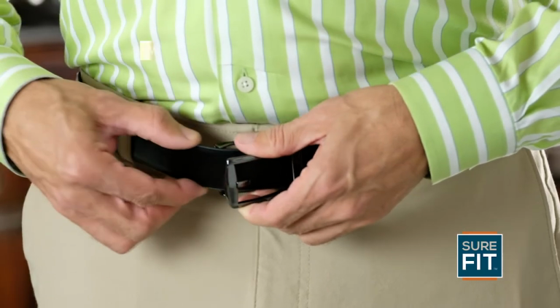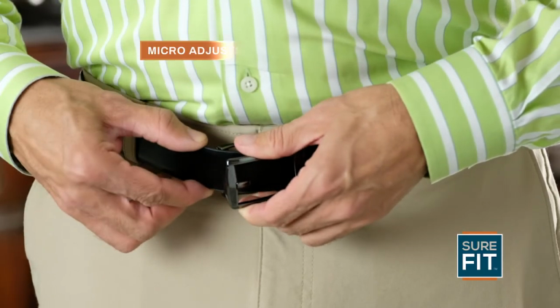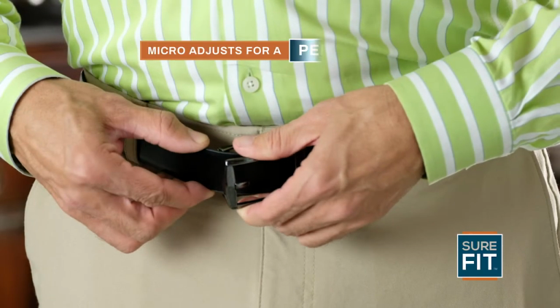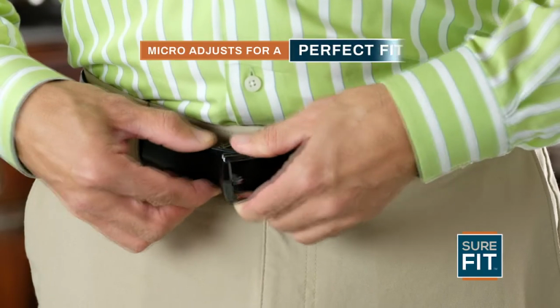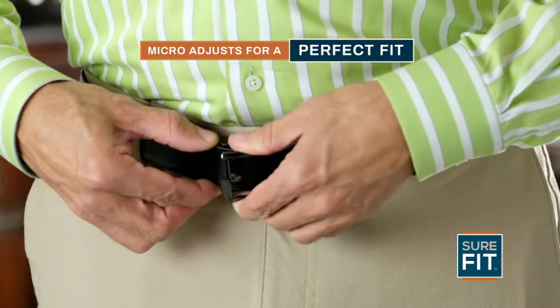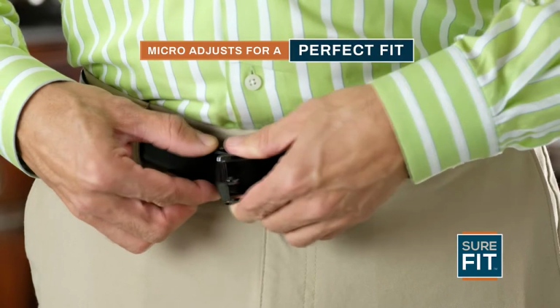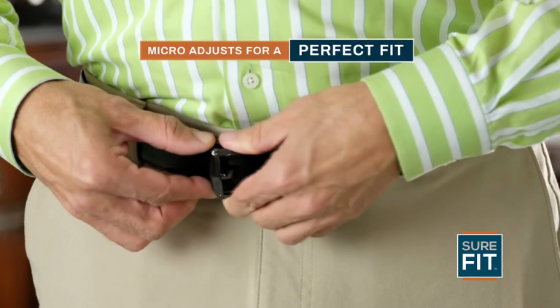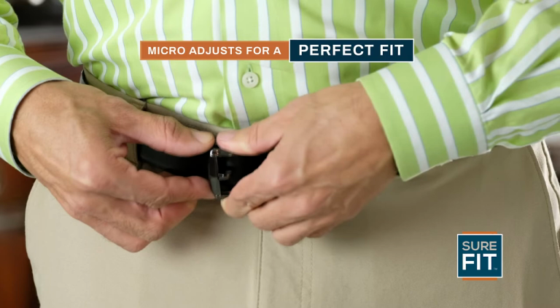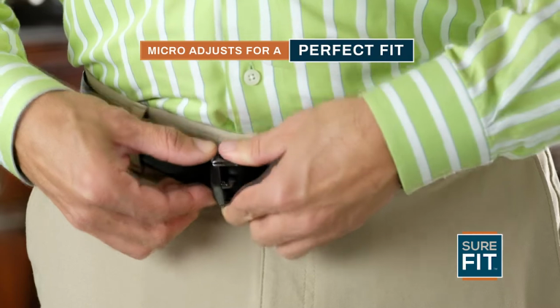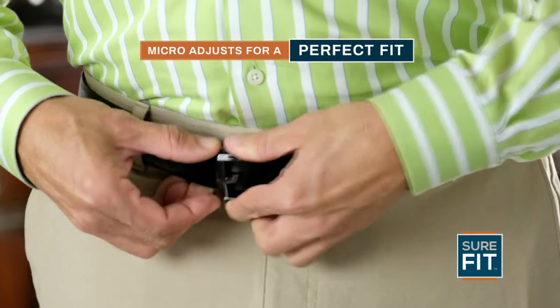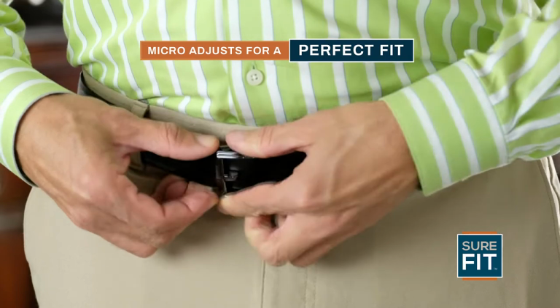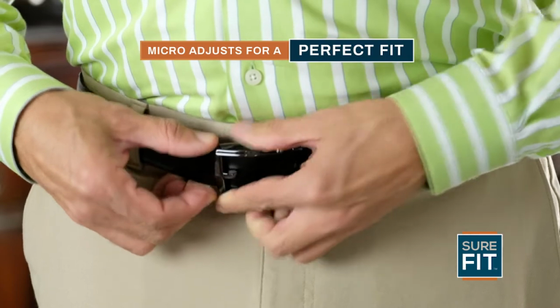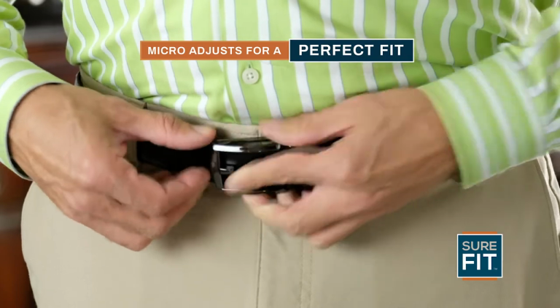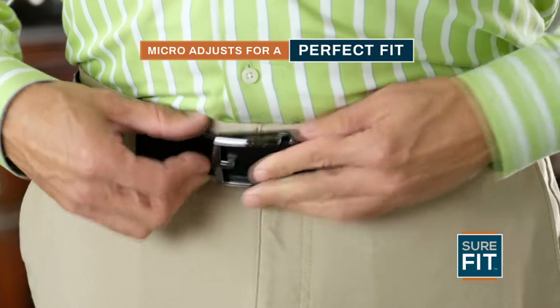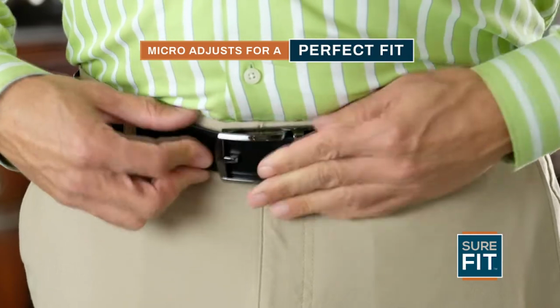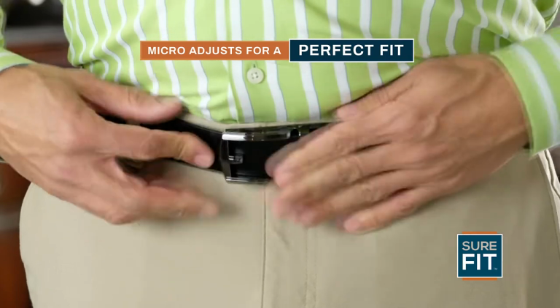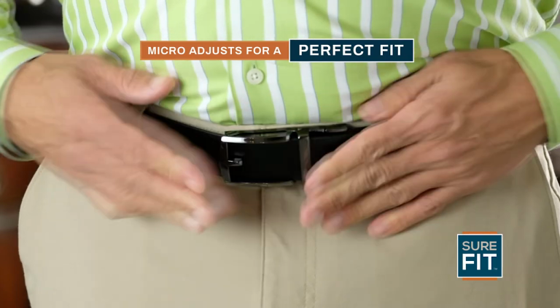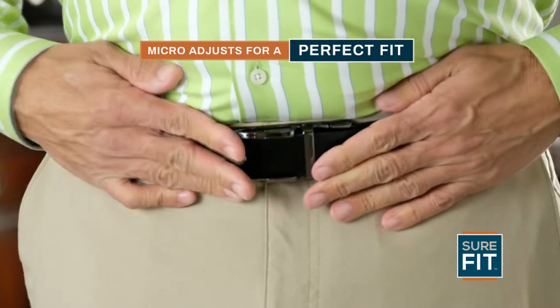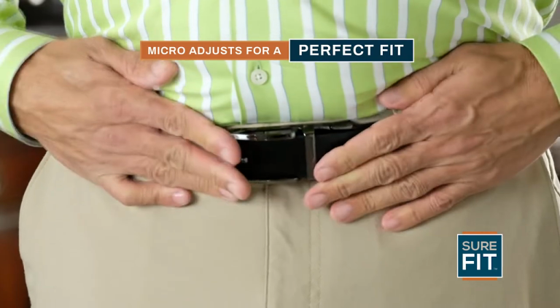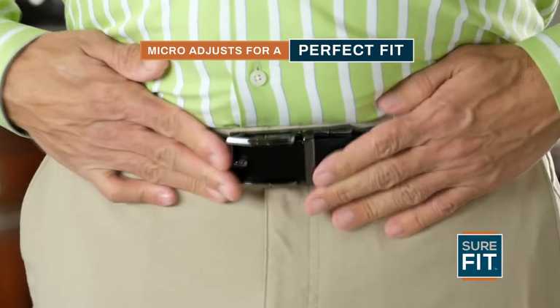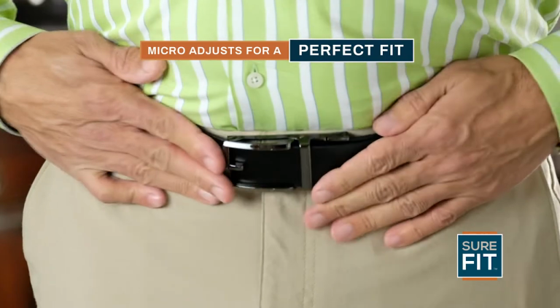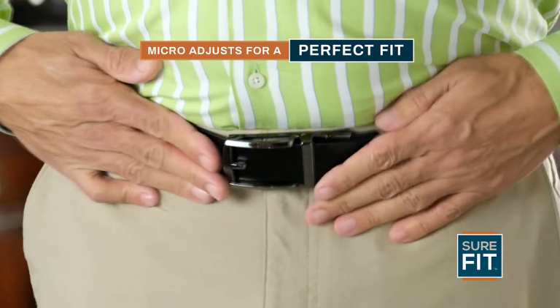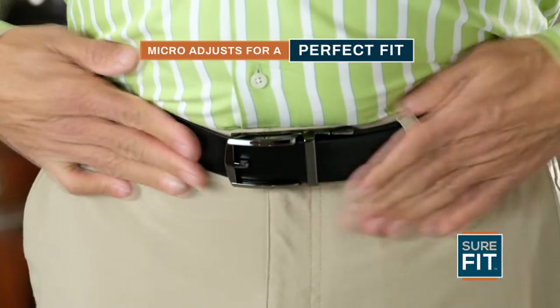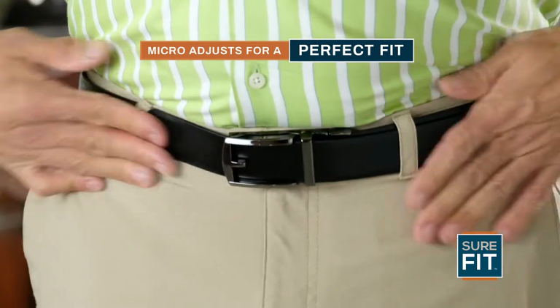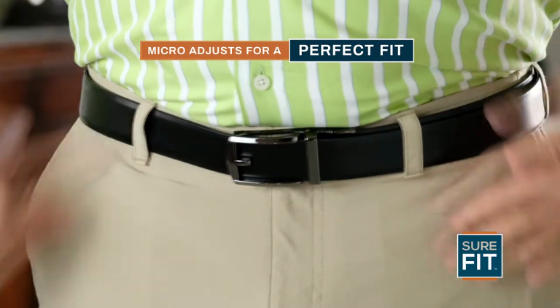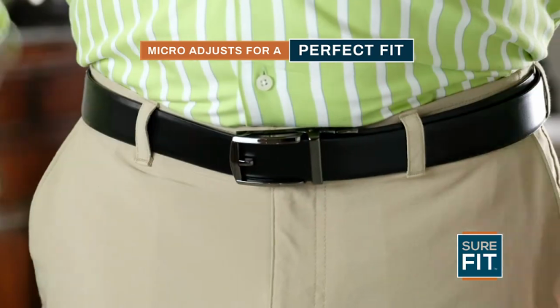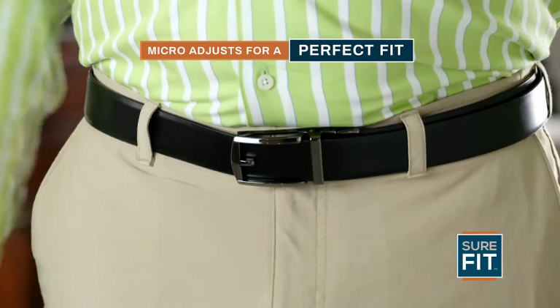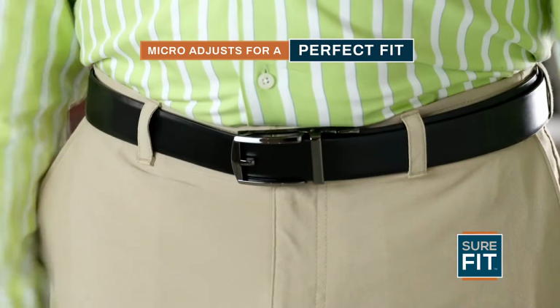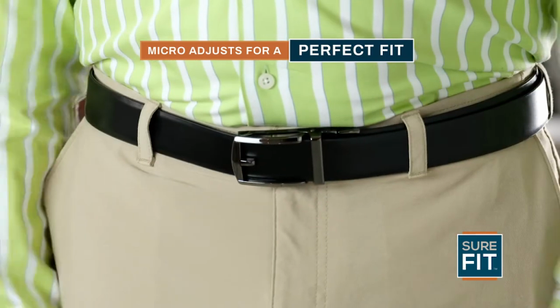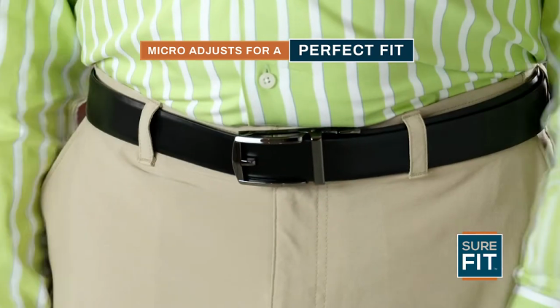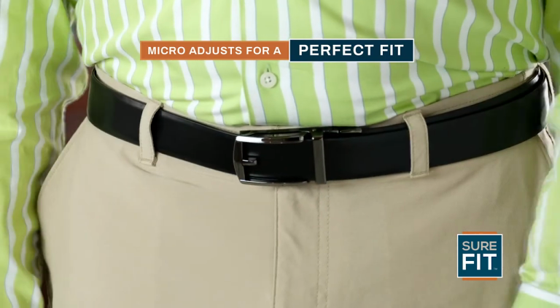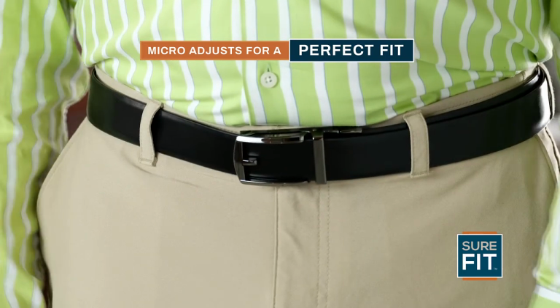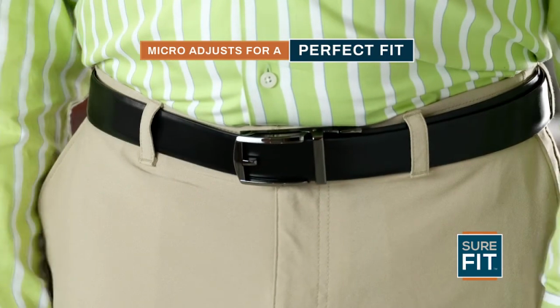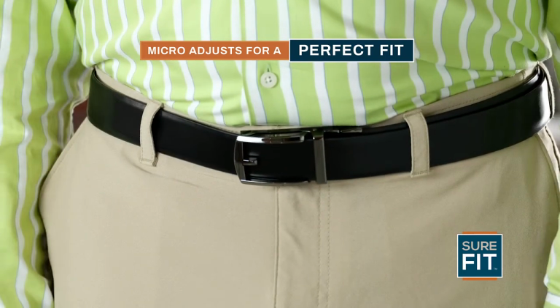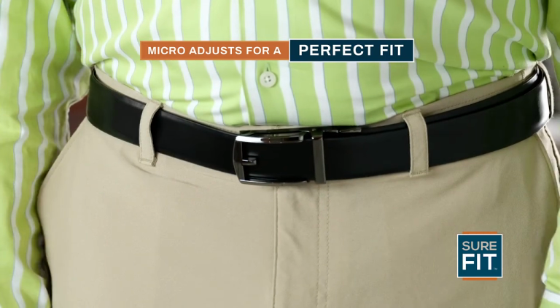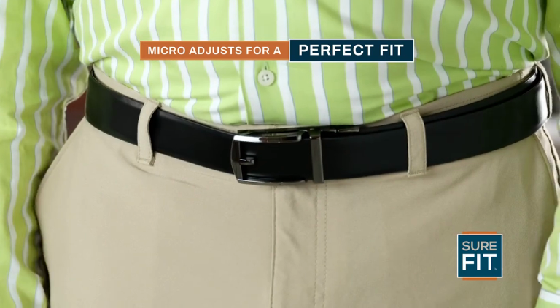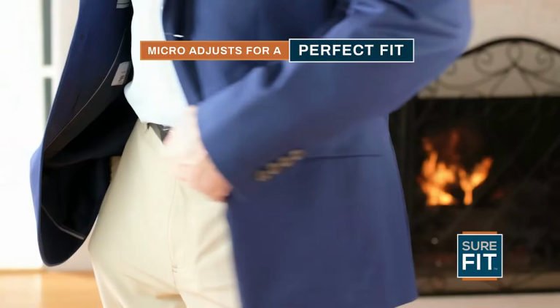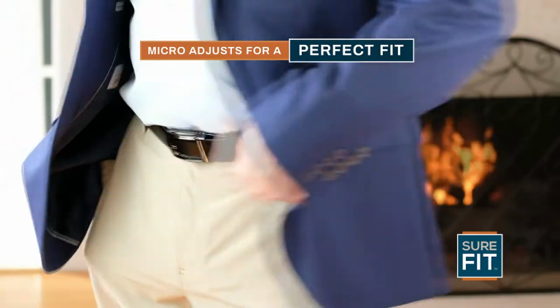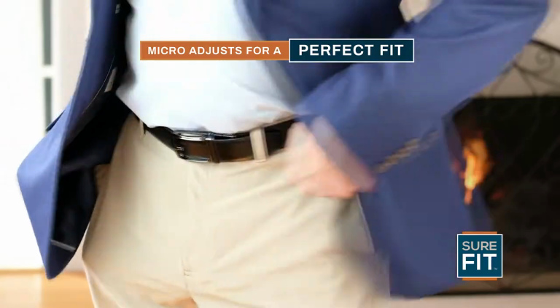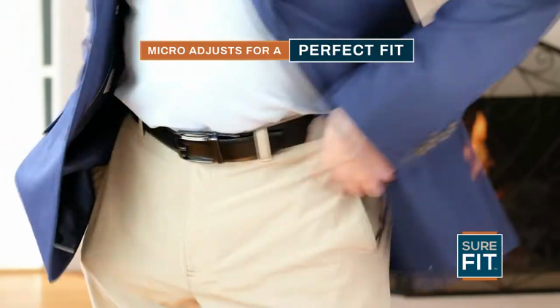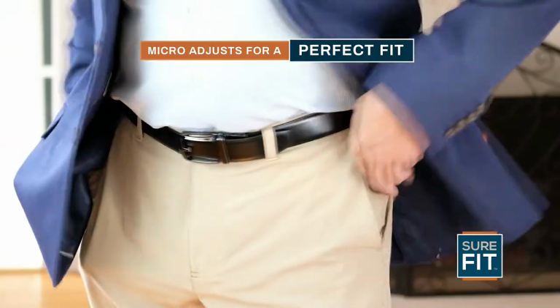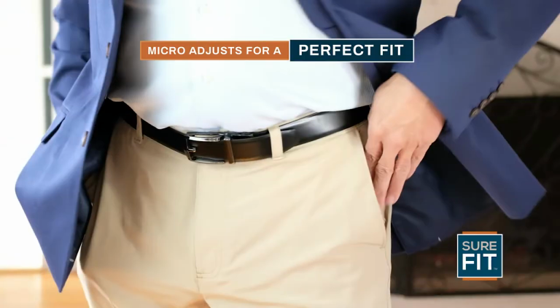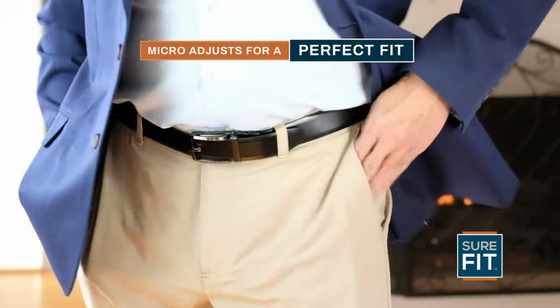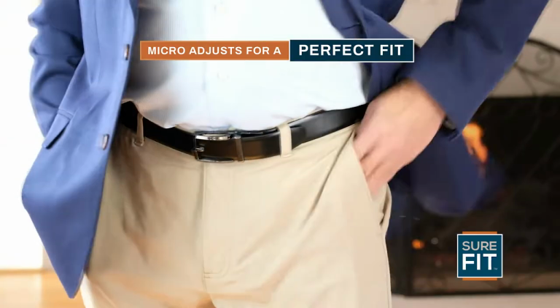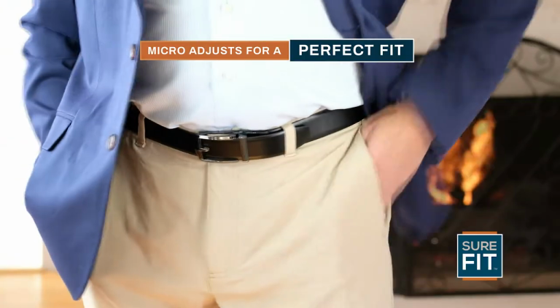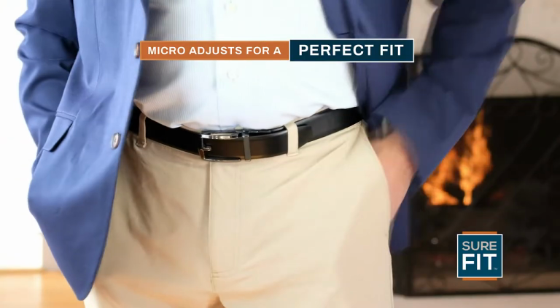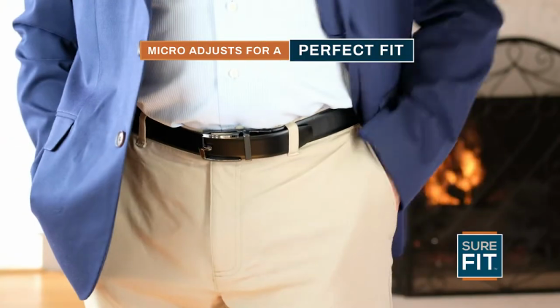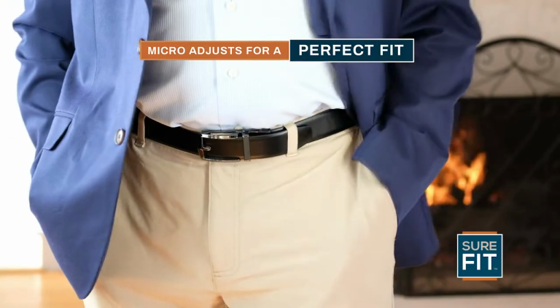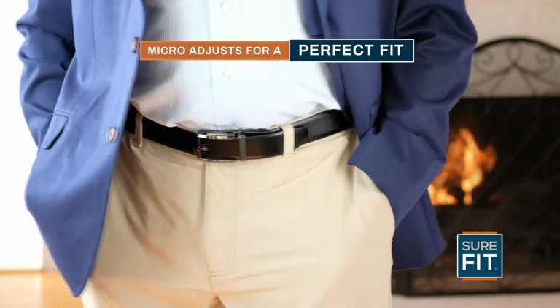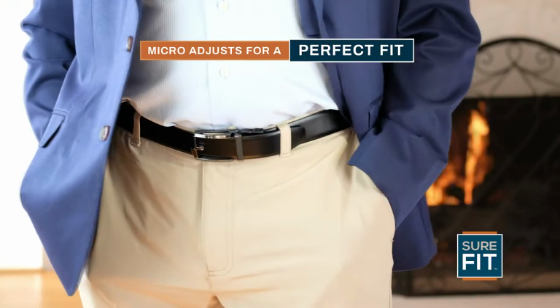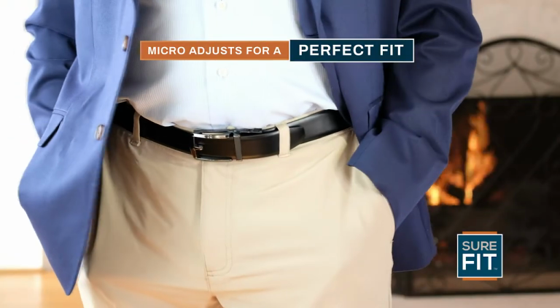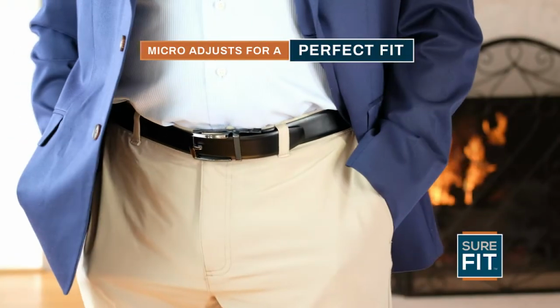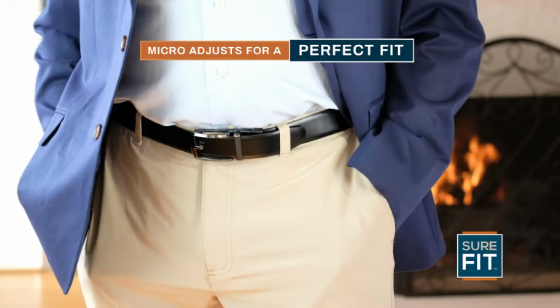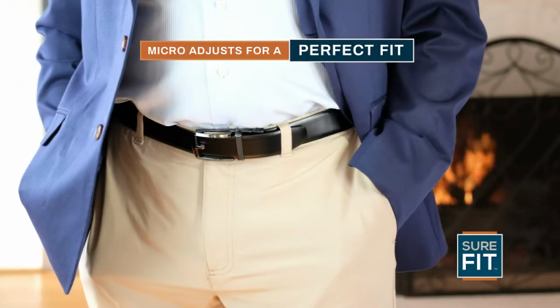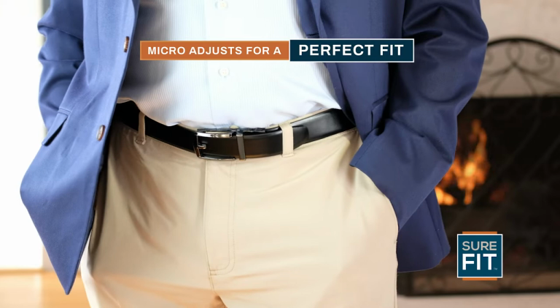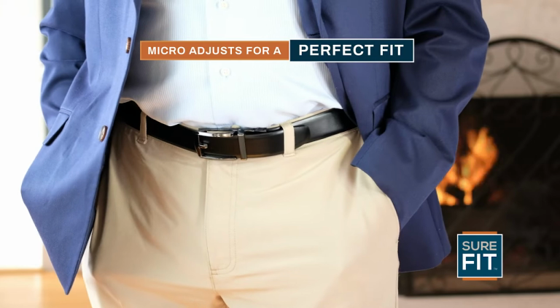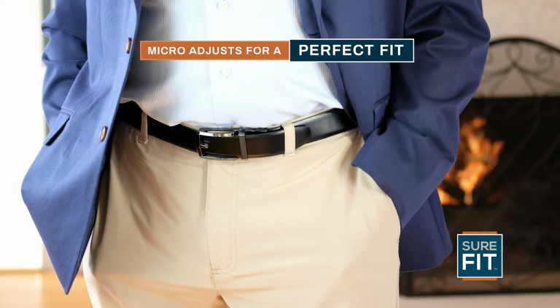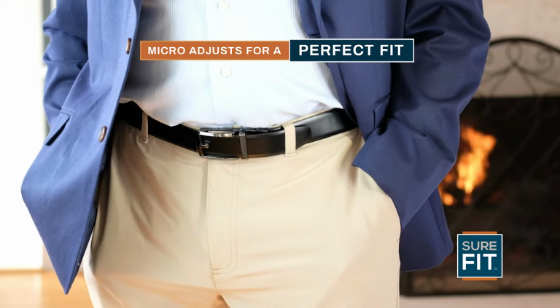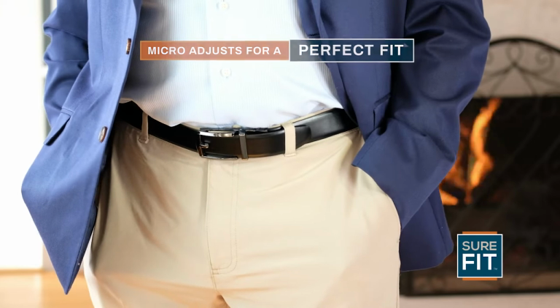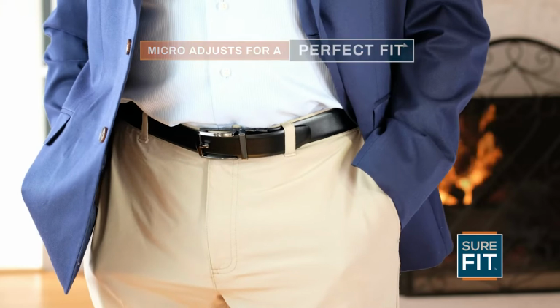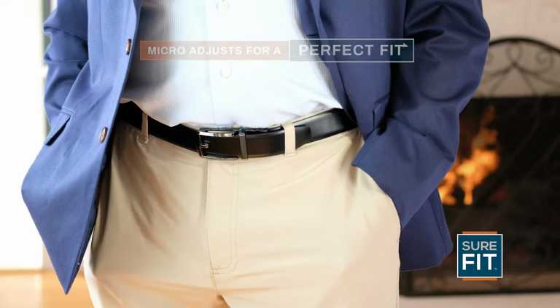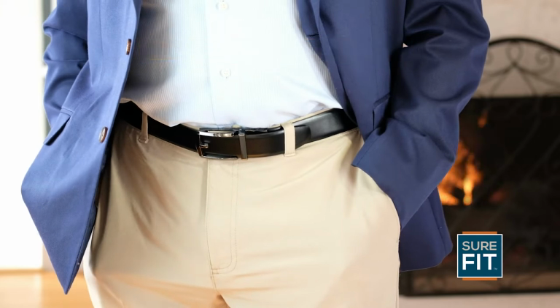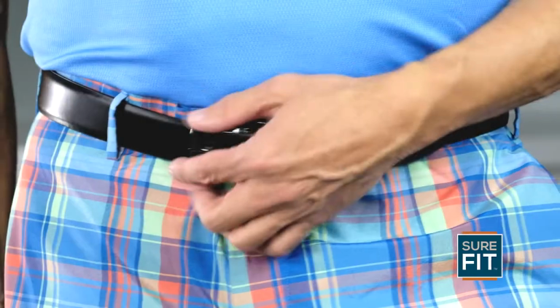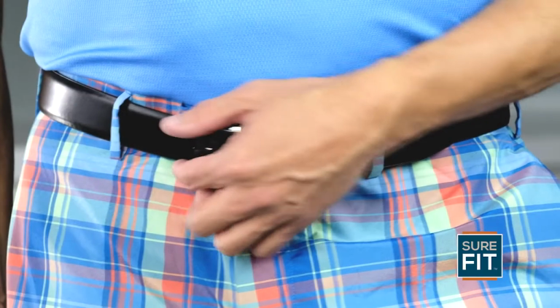It's micro-adjustable, so your pants will never be too loose or too tight. No matter what, it always fits just right.